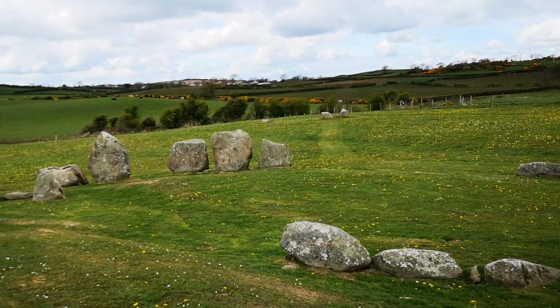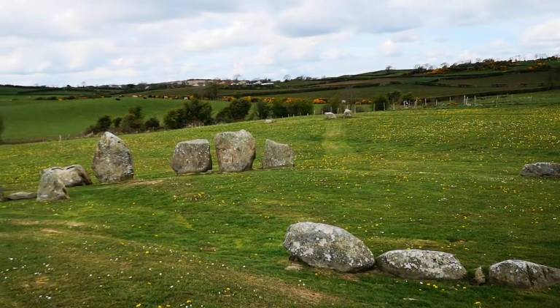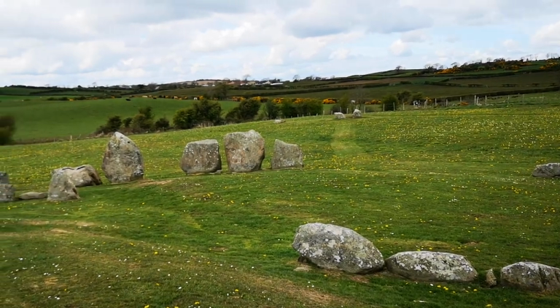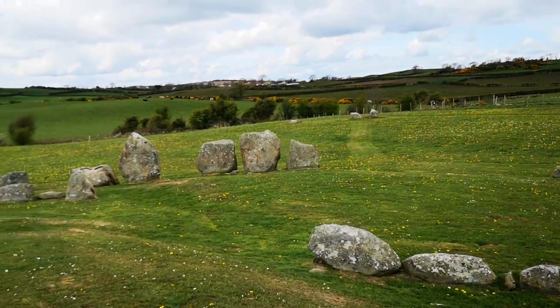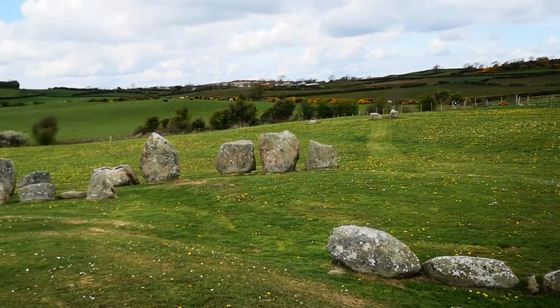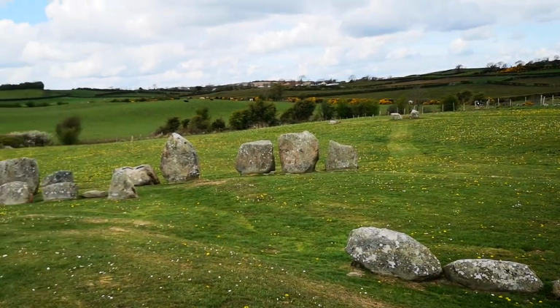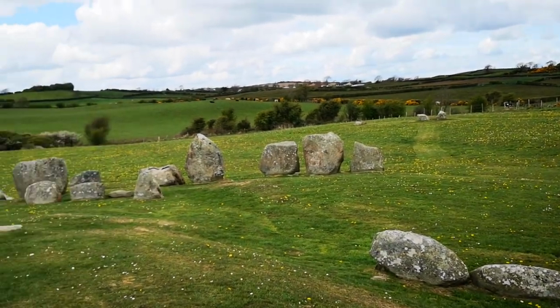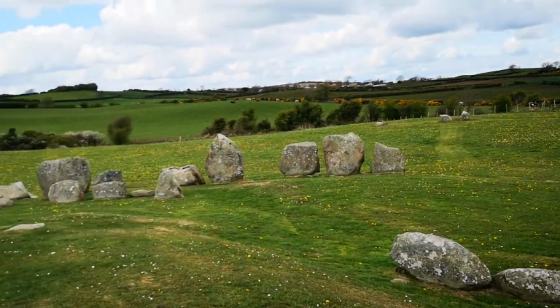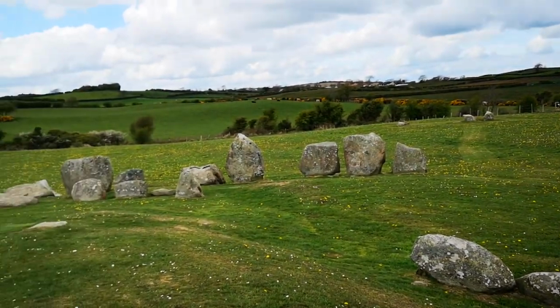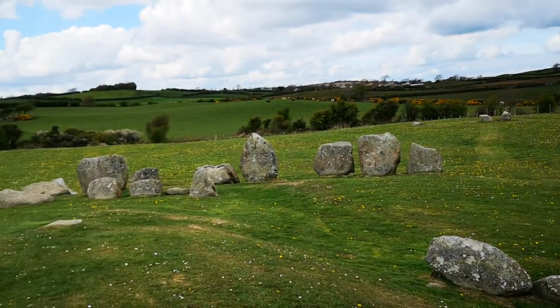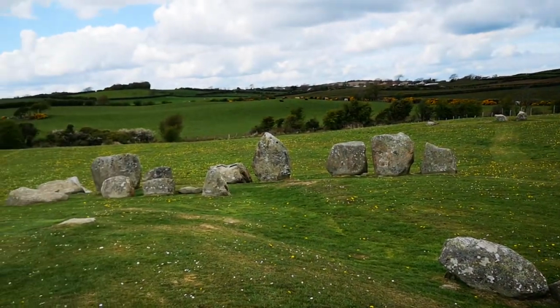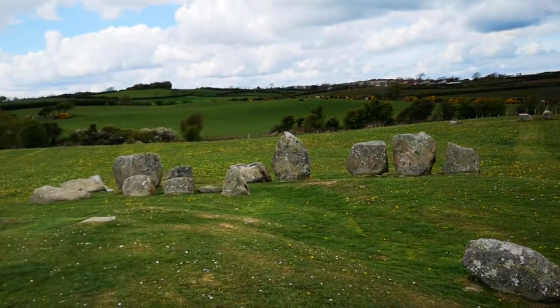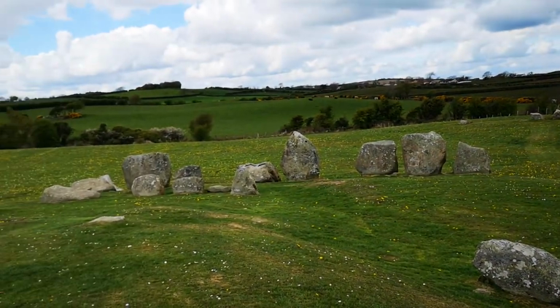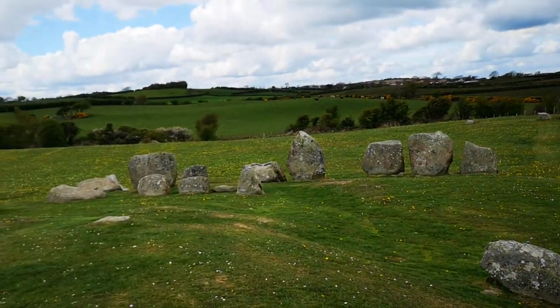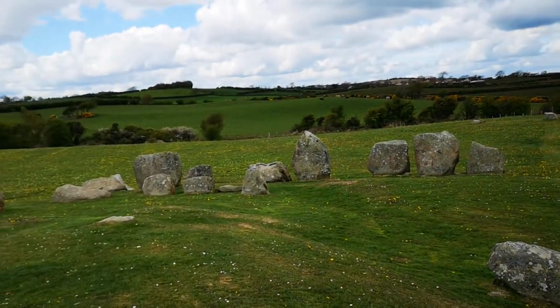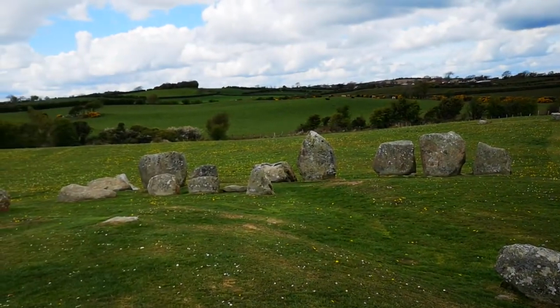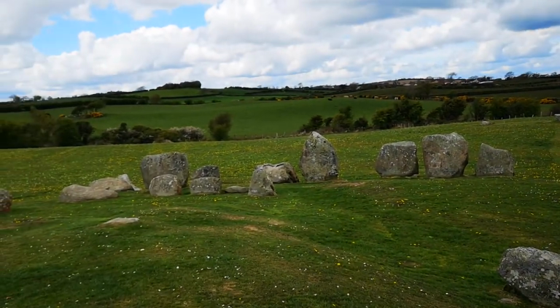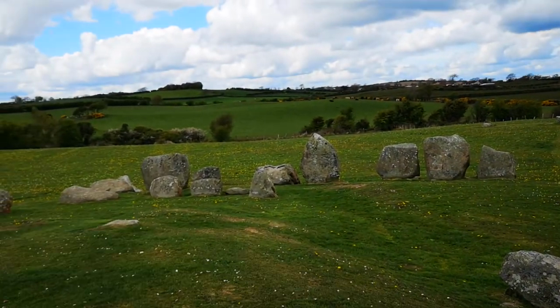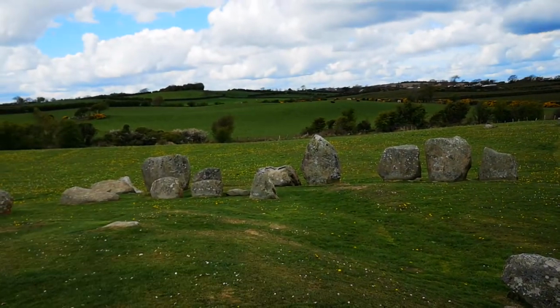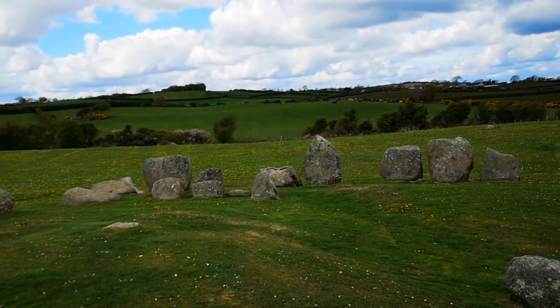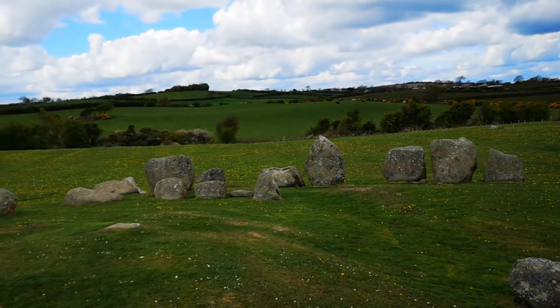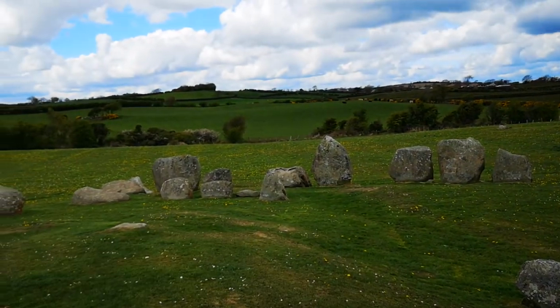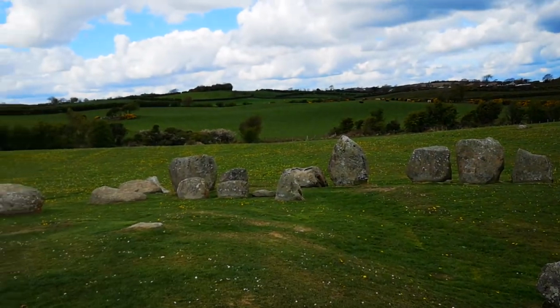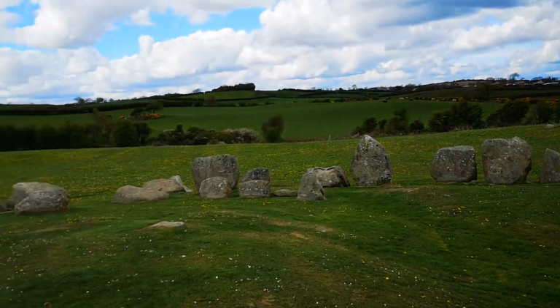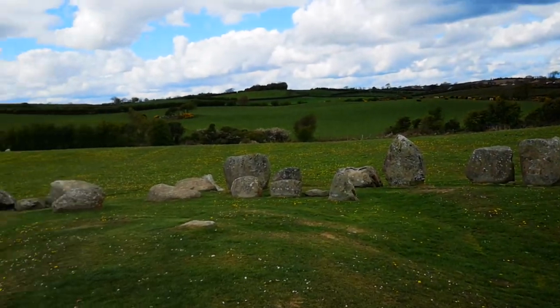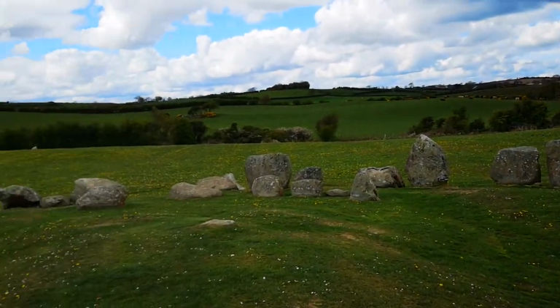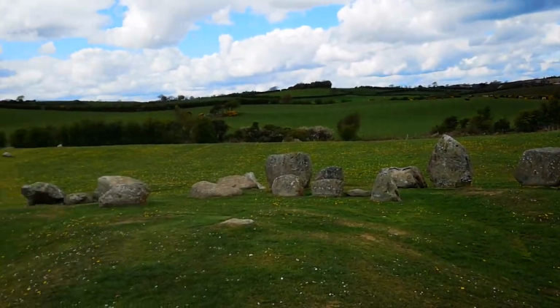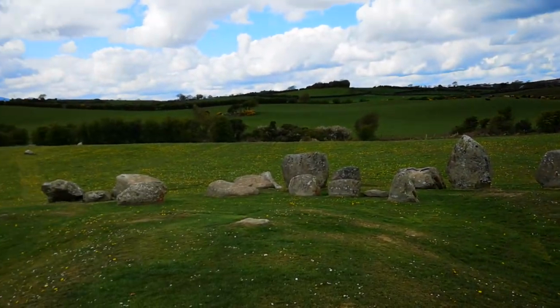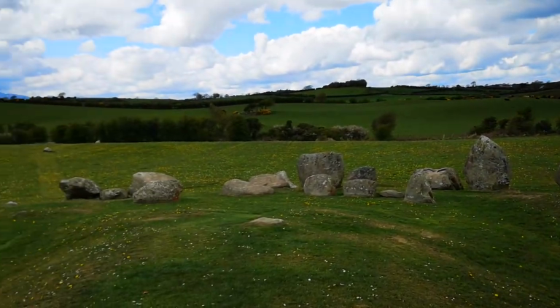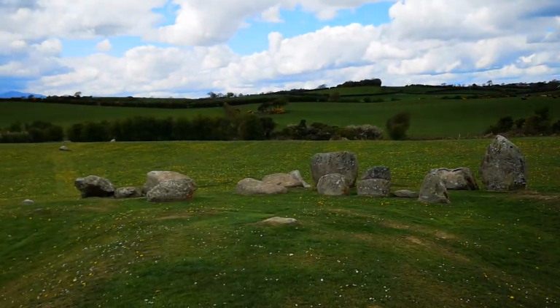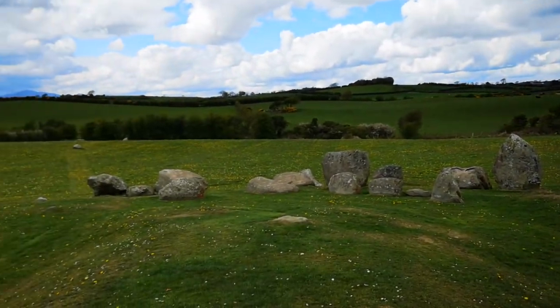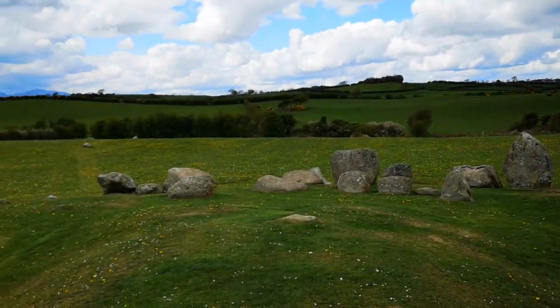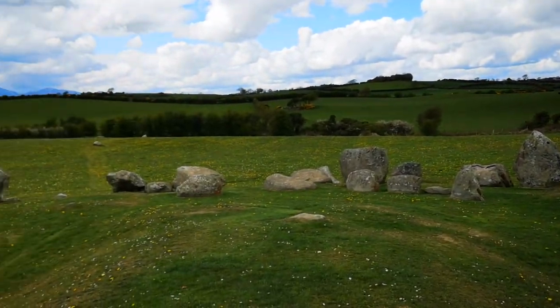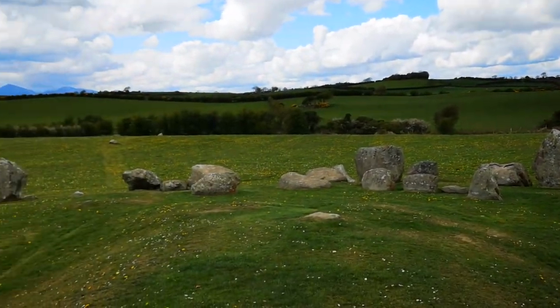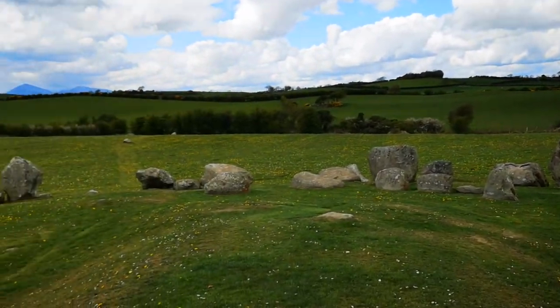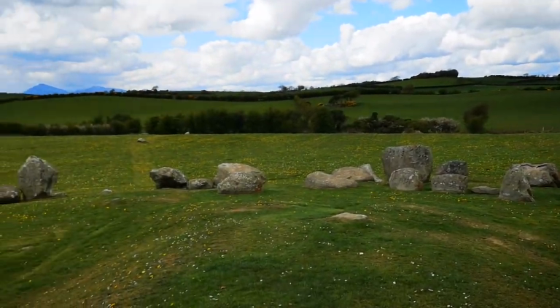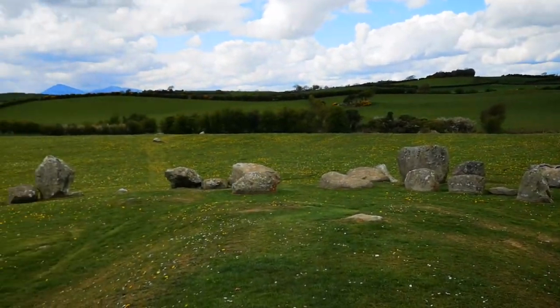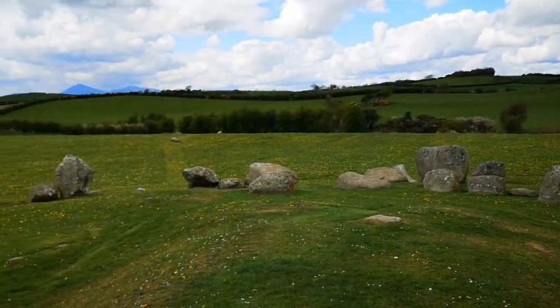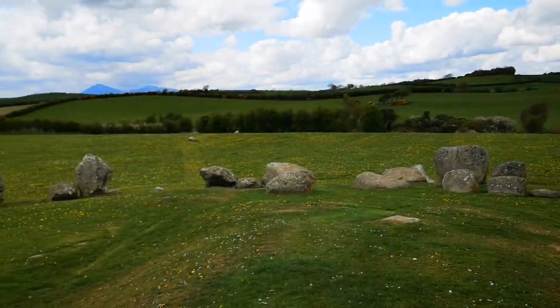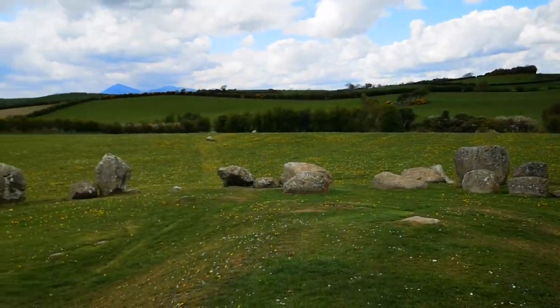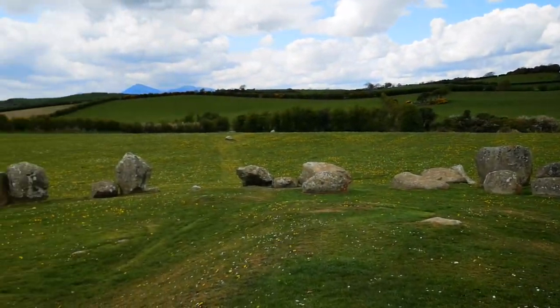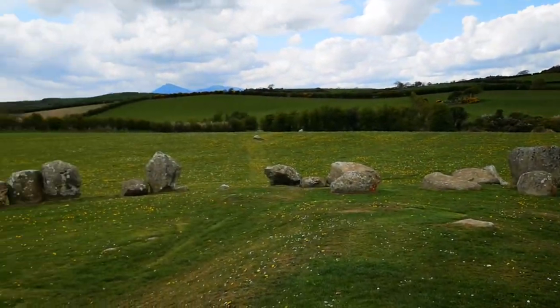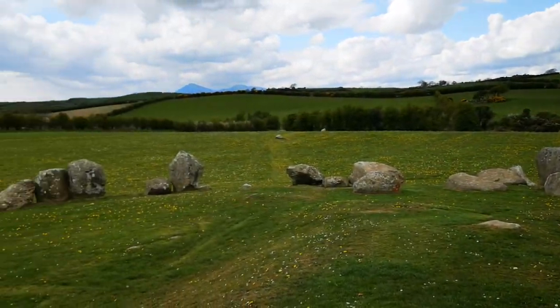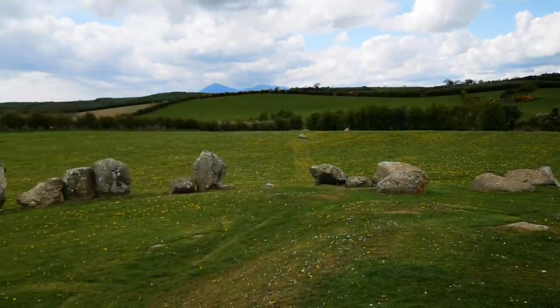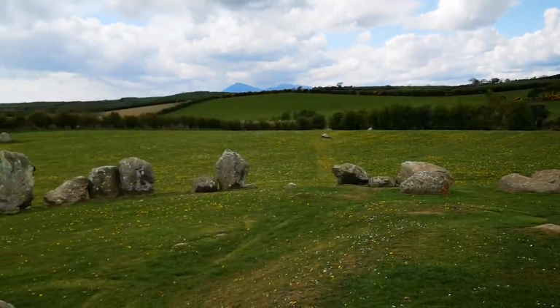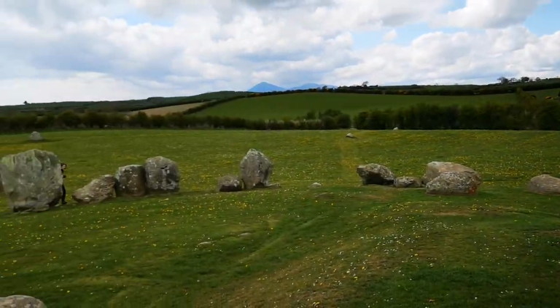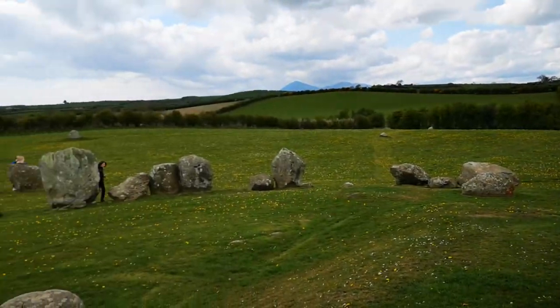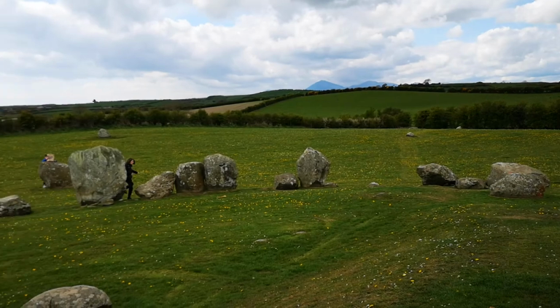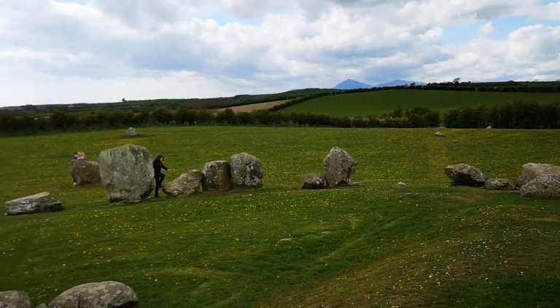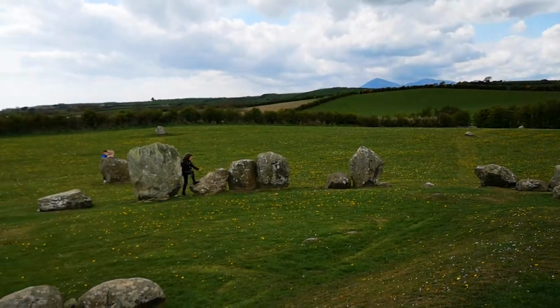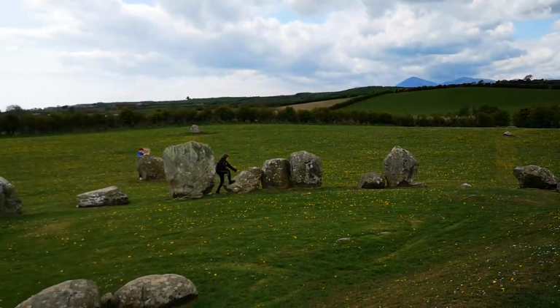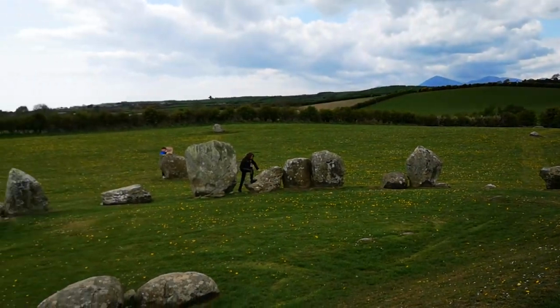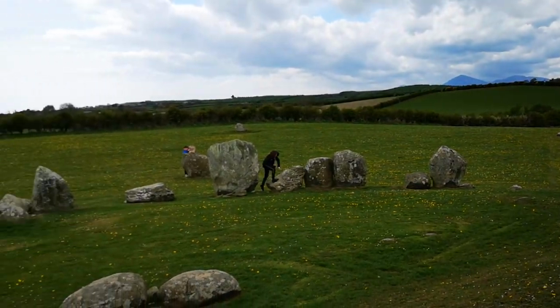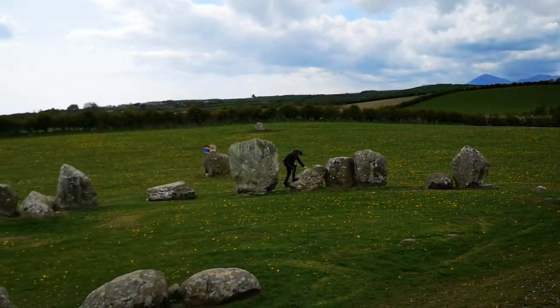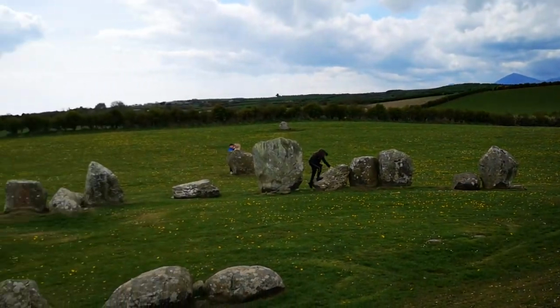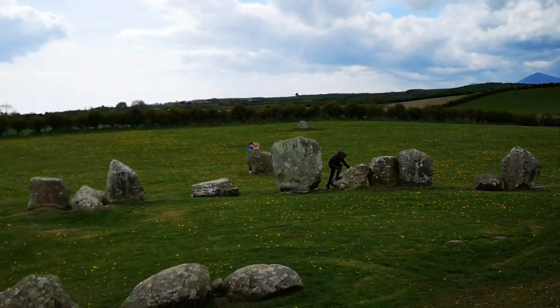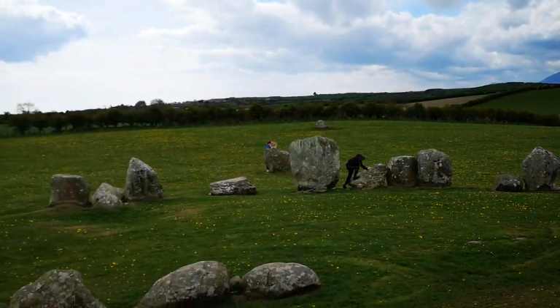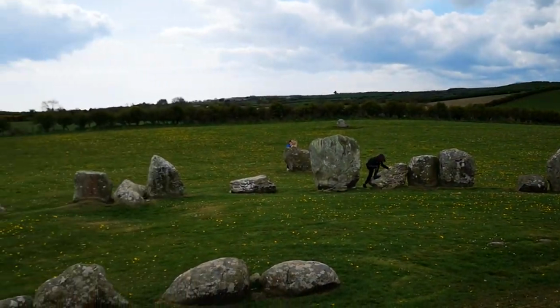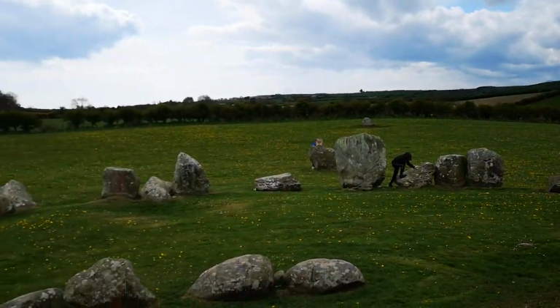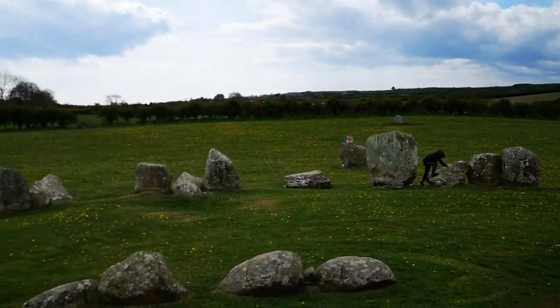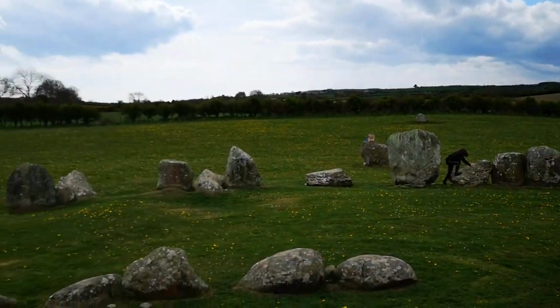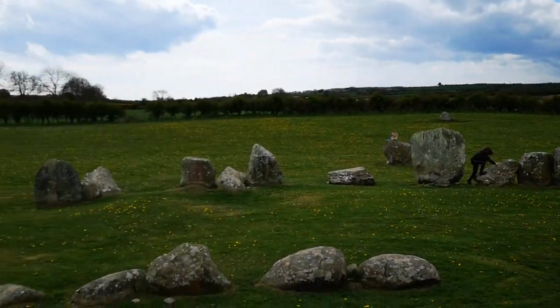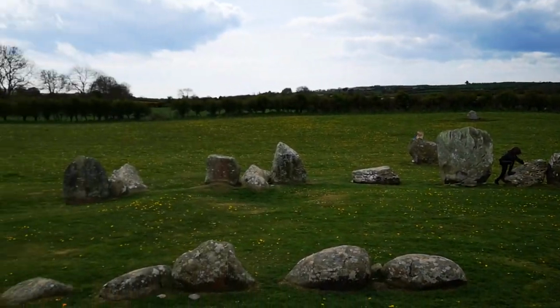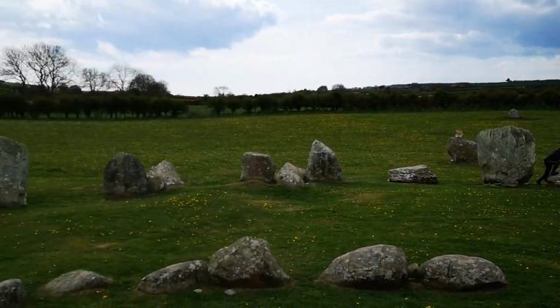Look at the views. Now this is the mound that I'm on now, and that's in the middle of the Stone Circle.